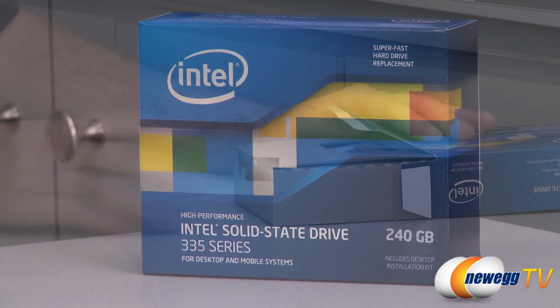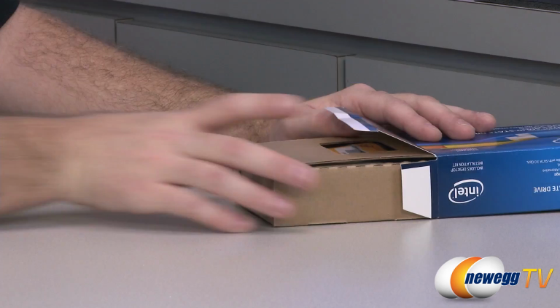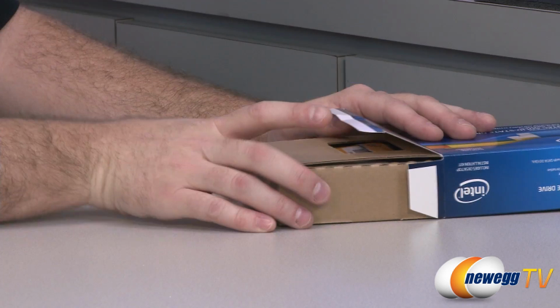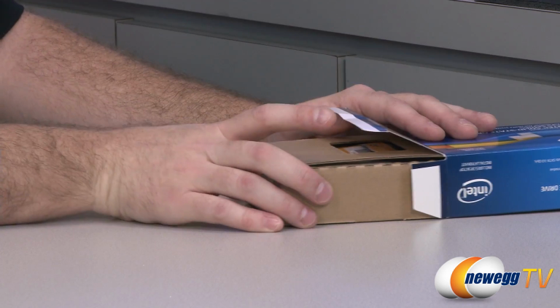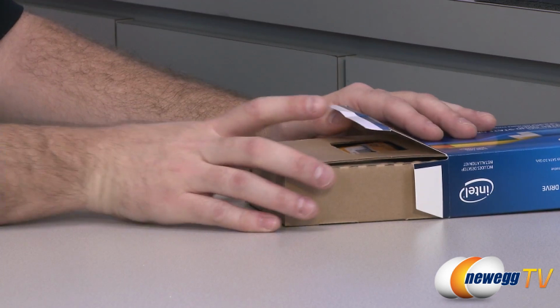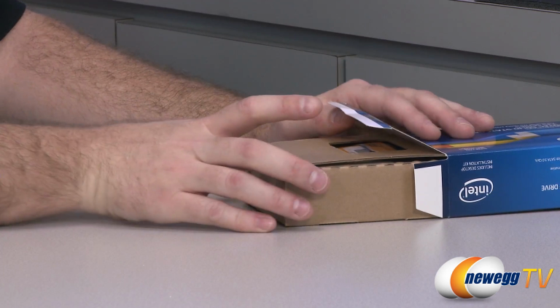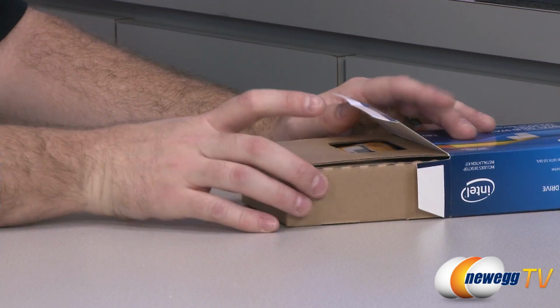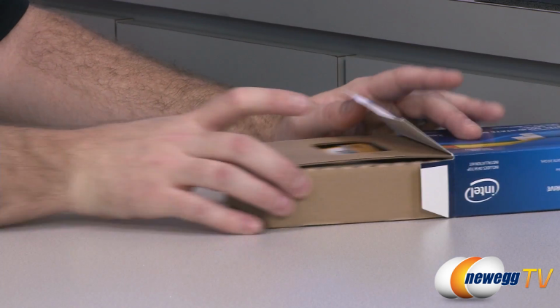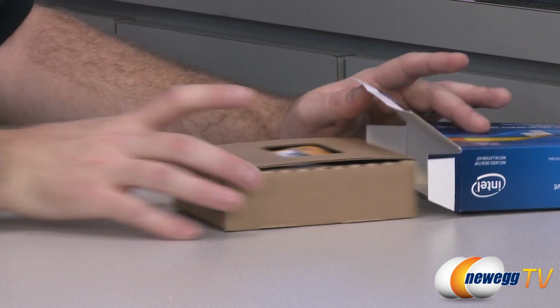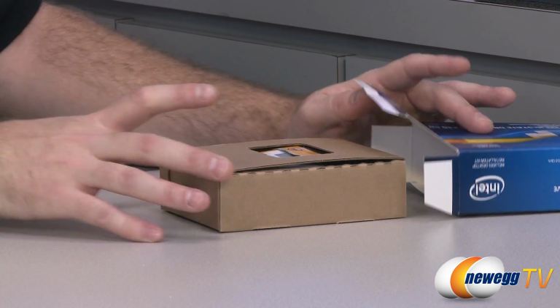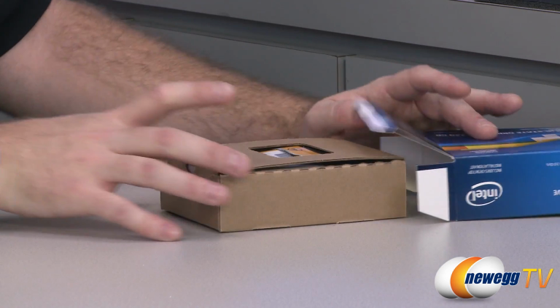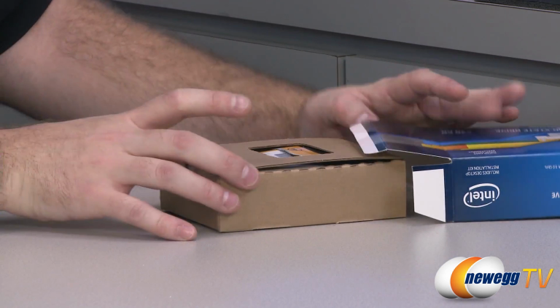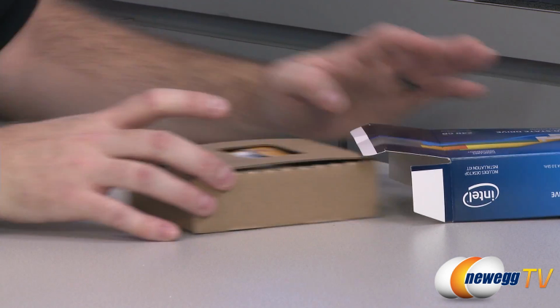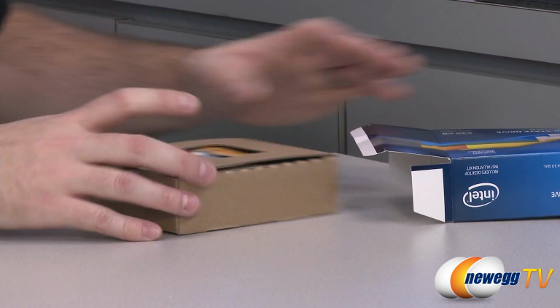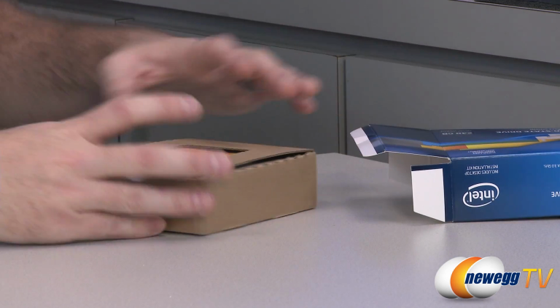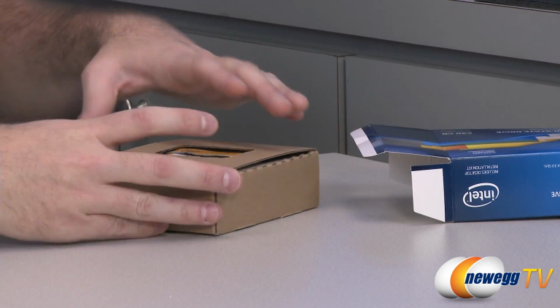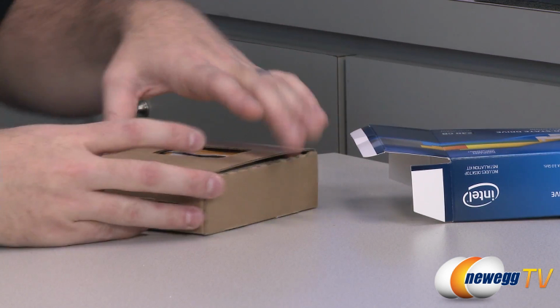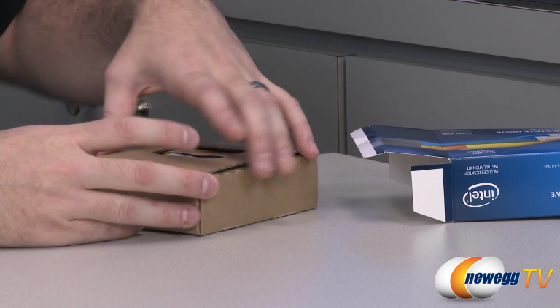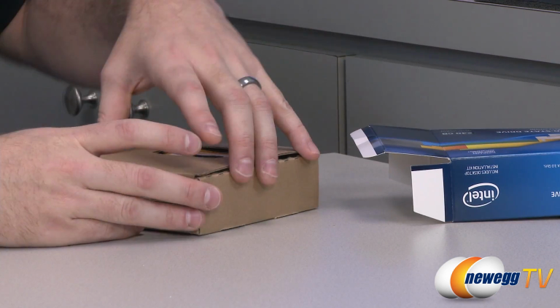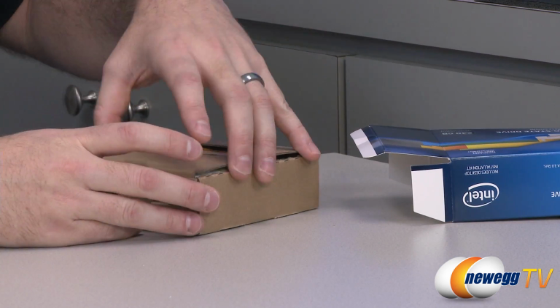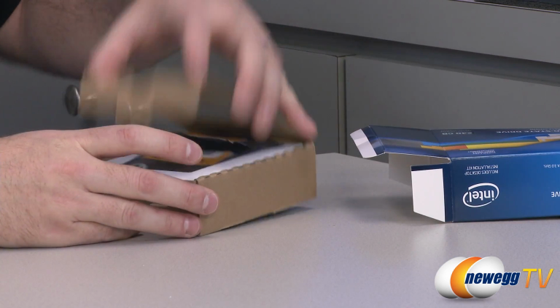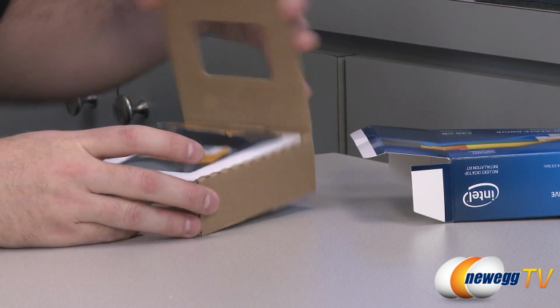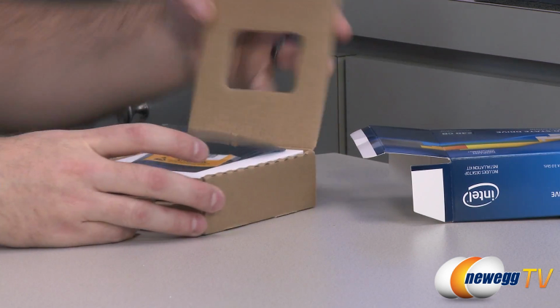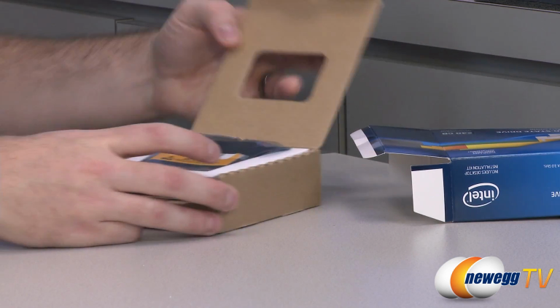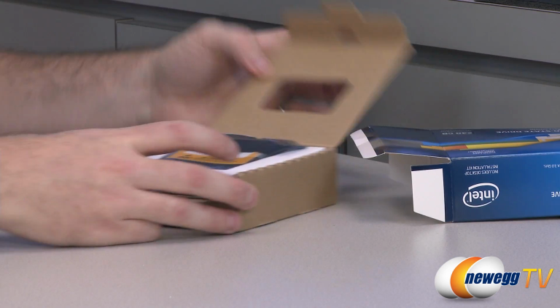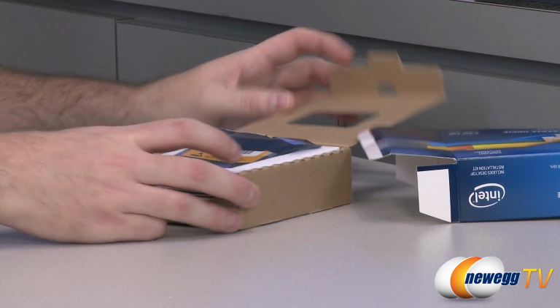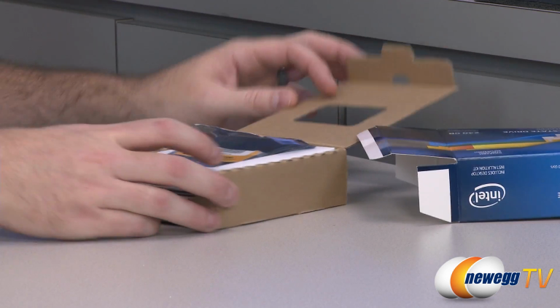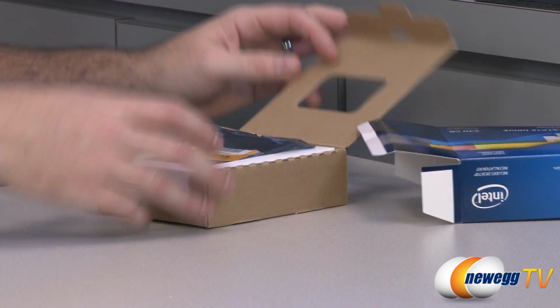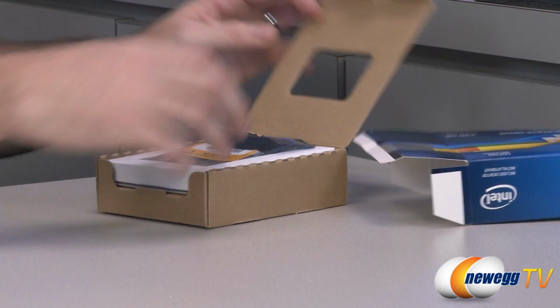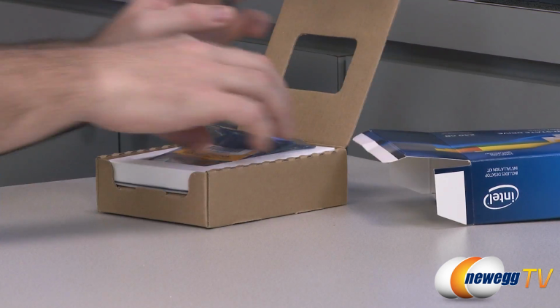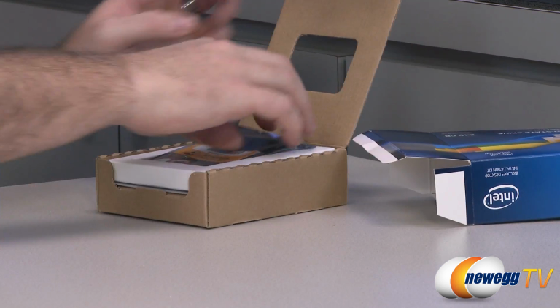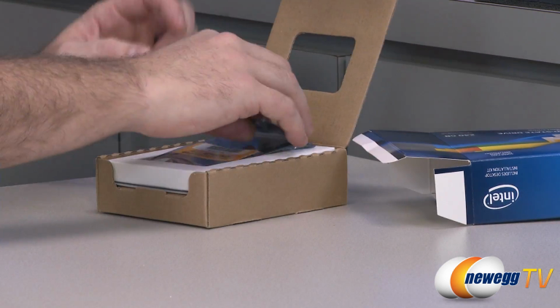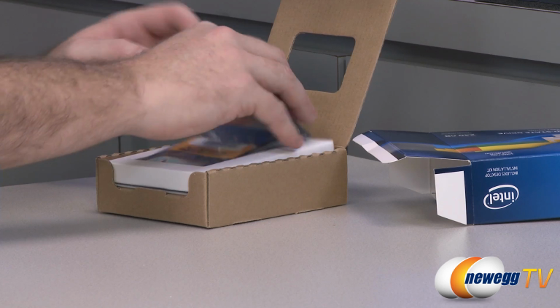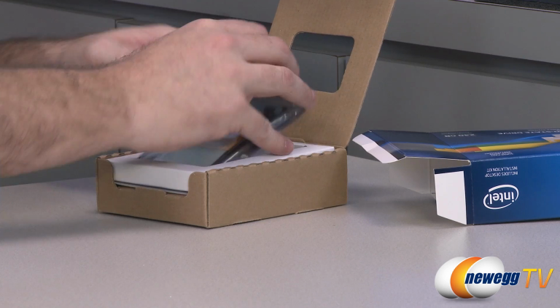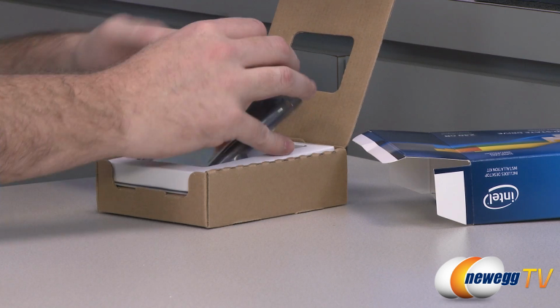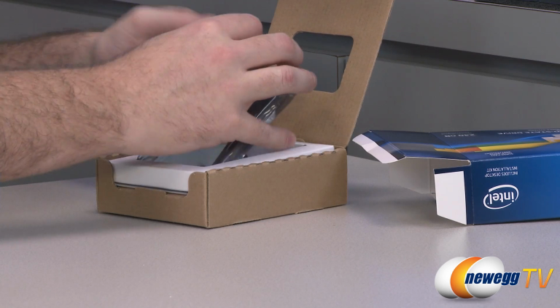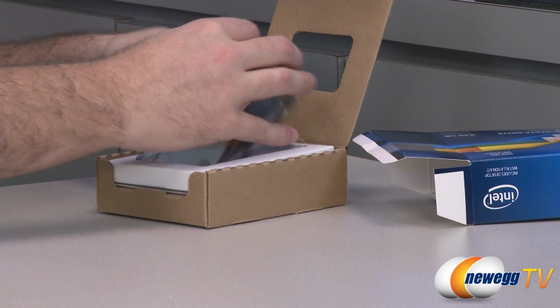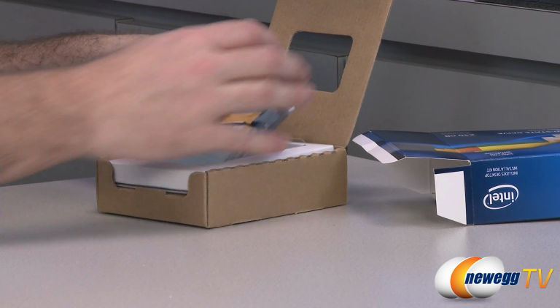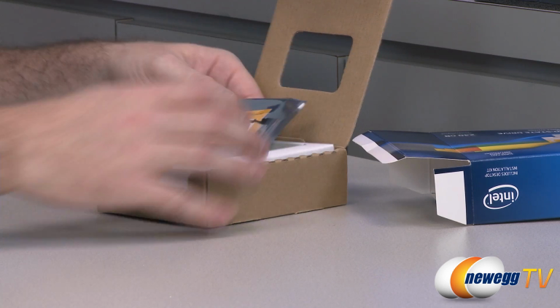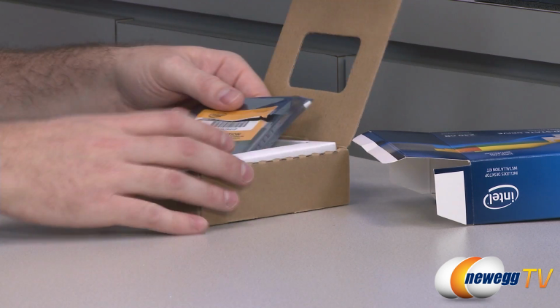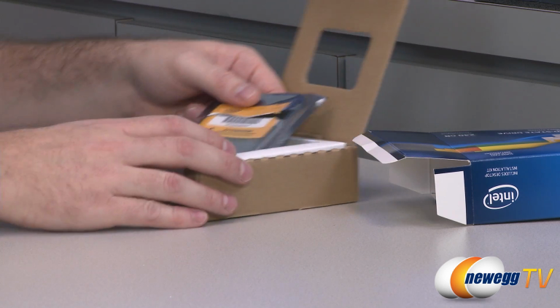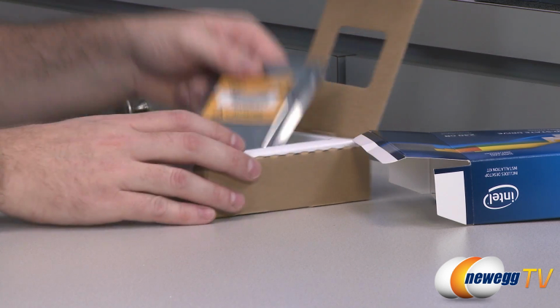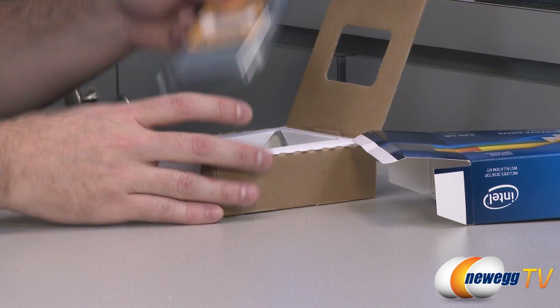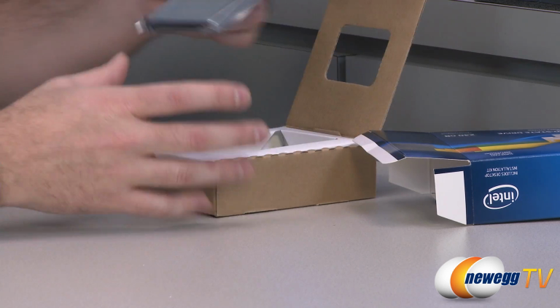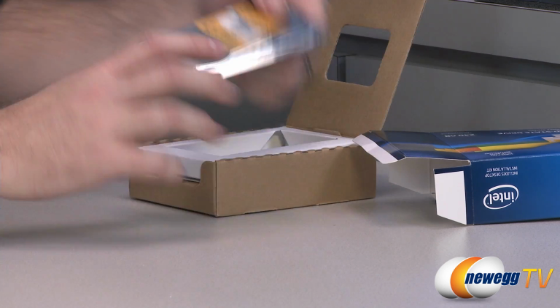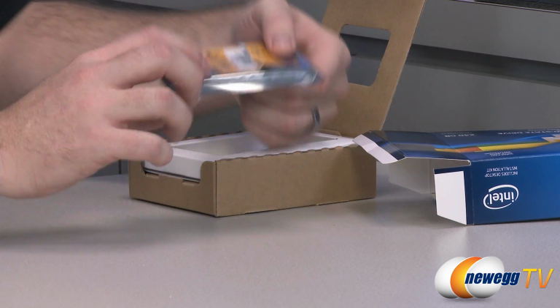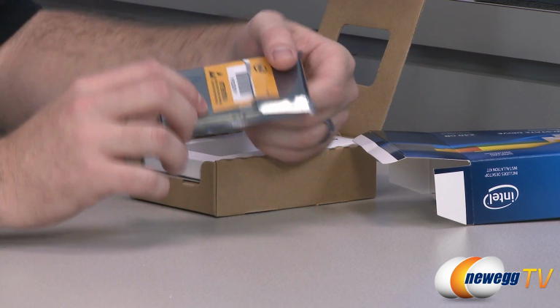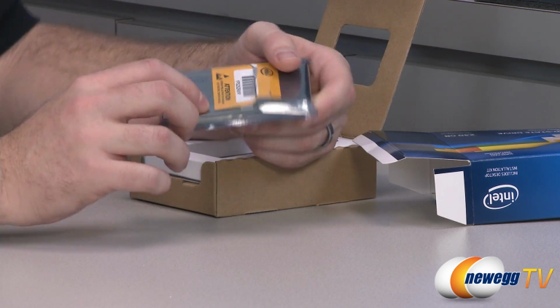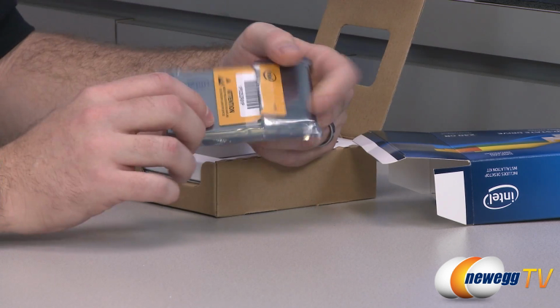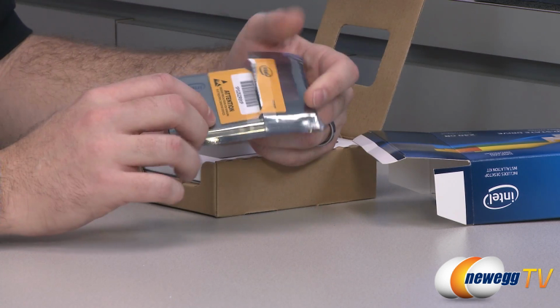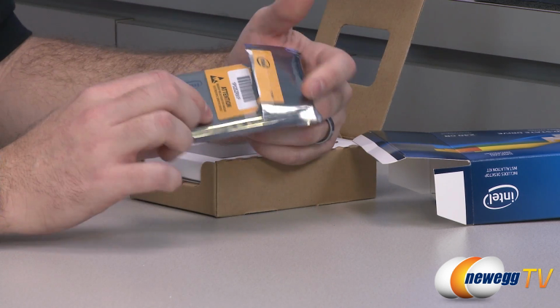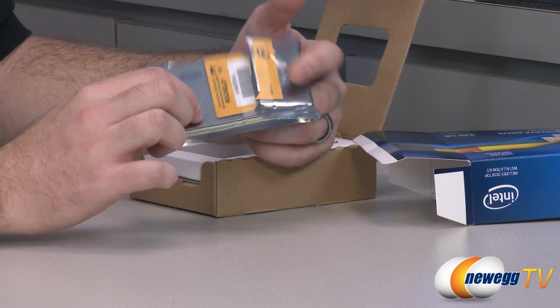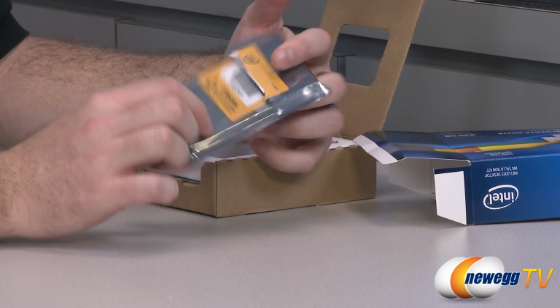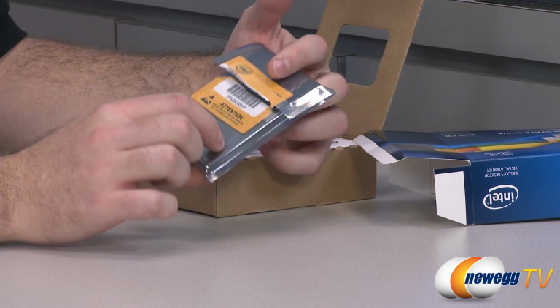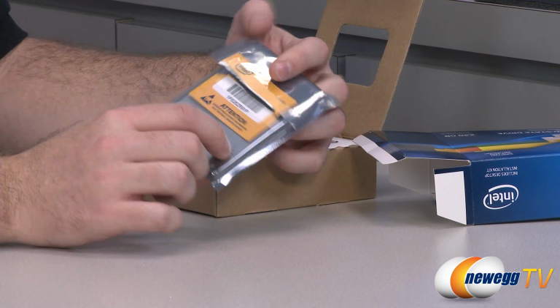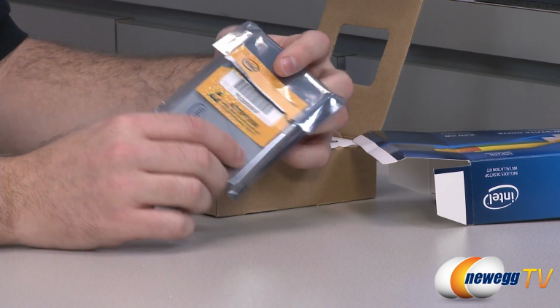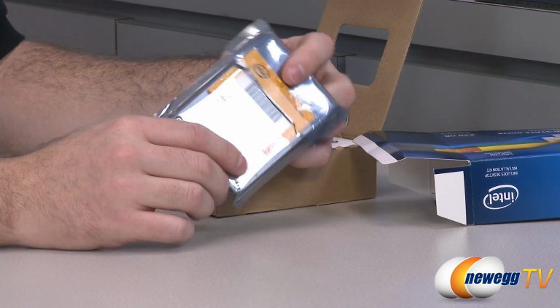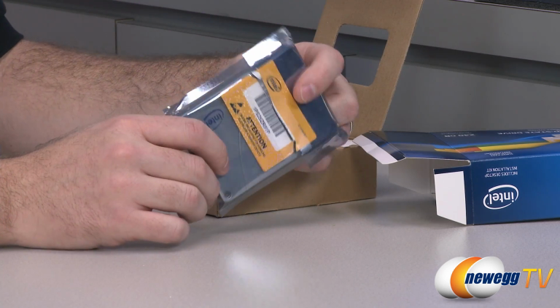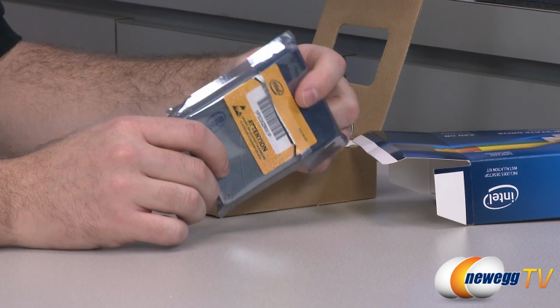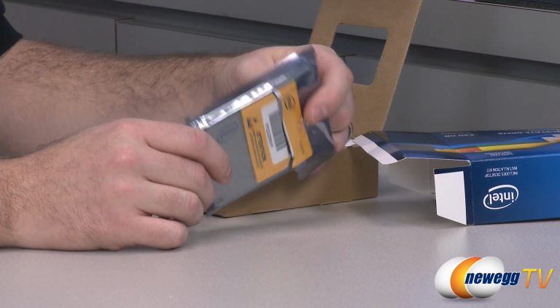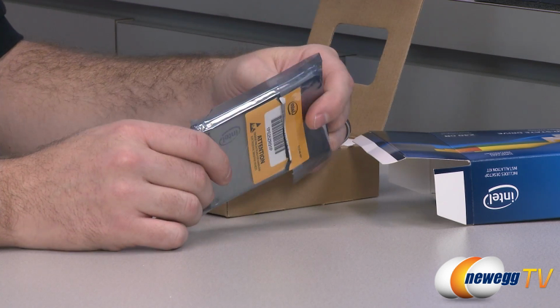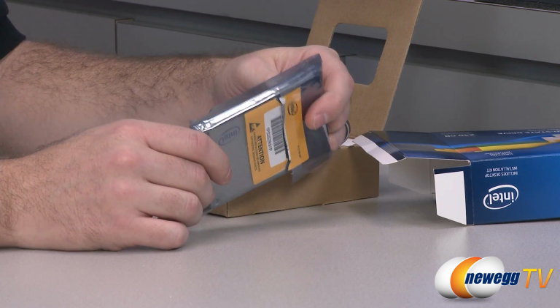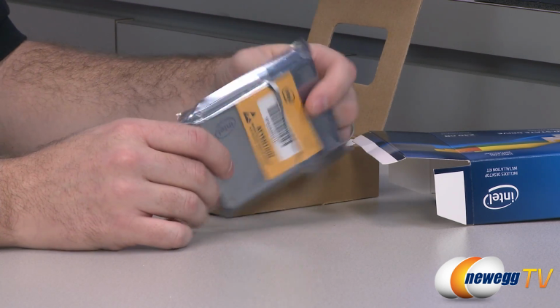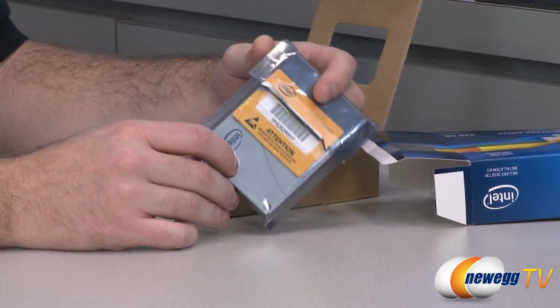Intel actually provided me with two of these drives, so I'm going to be testing them — or actually have already tested them — in single drive mode as well as in RAID mode.